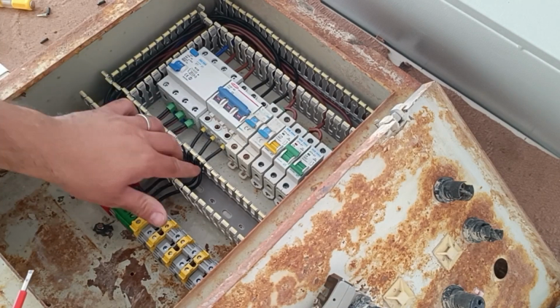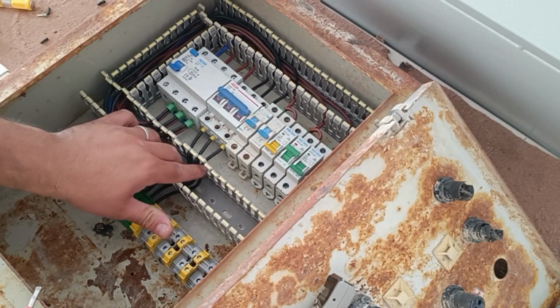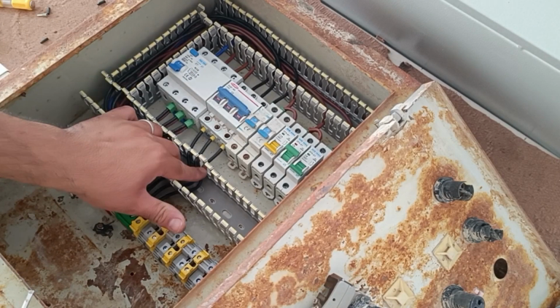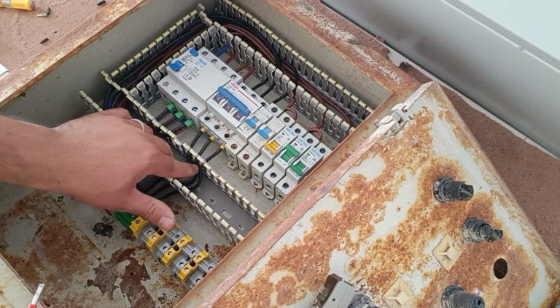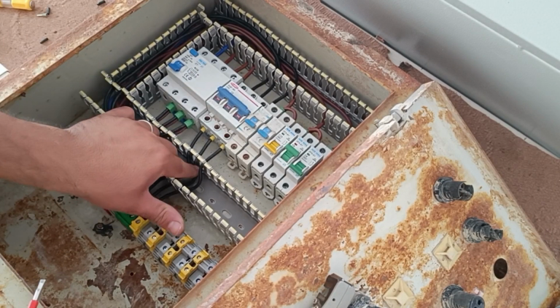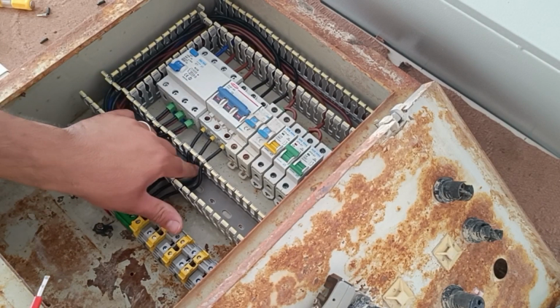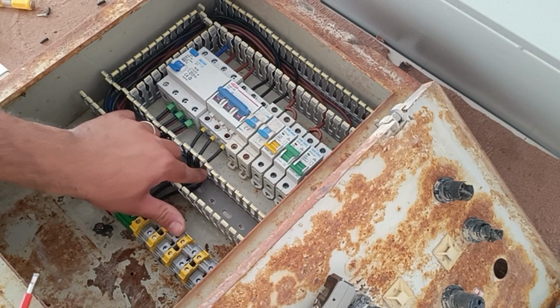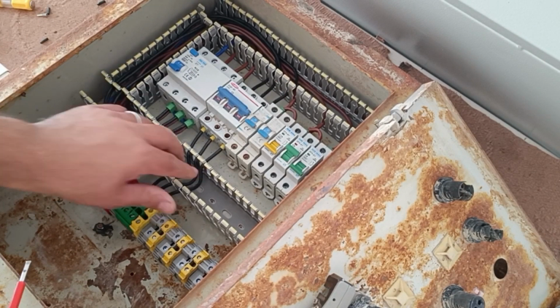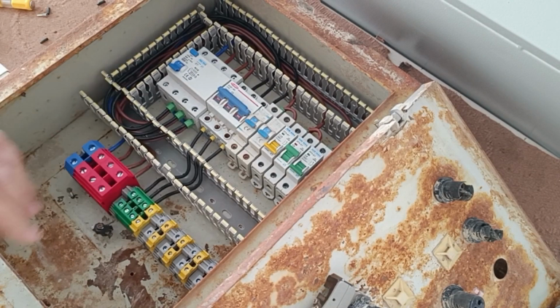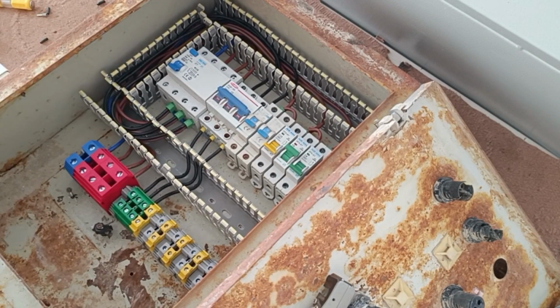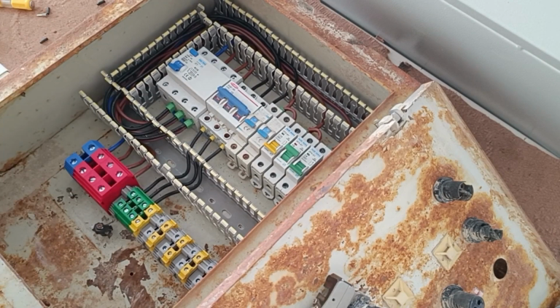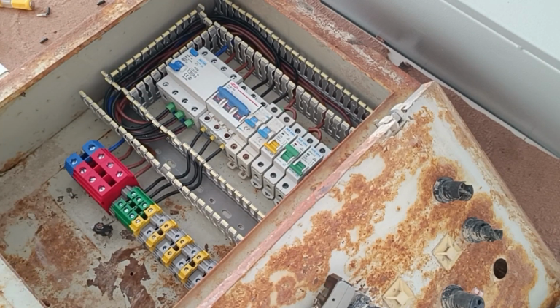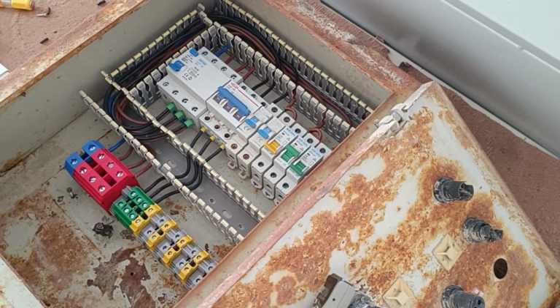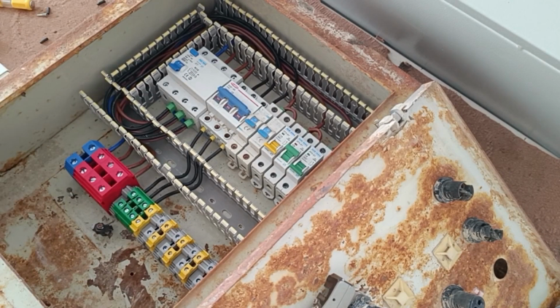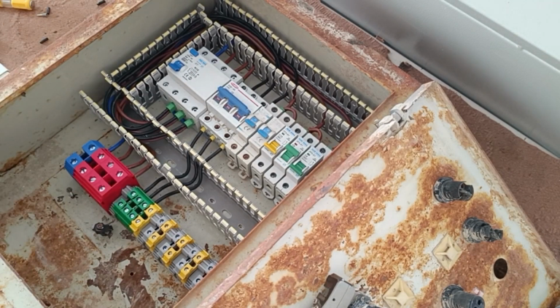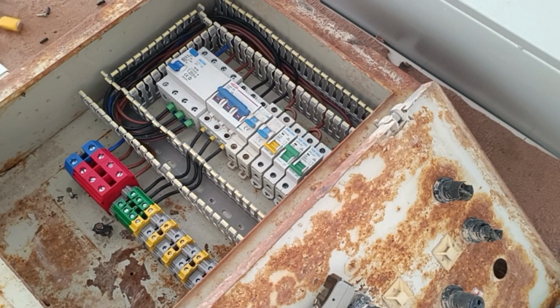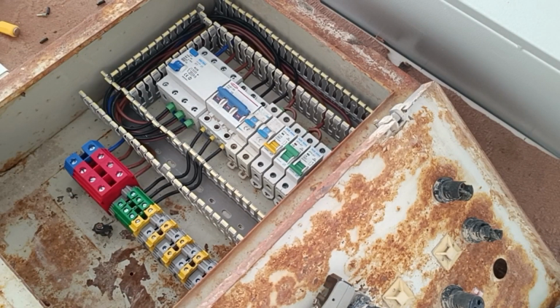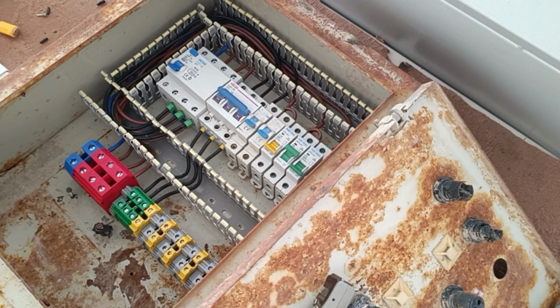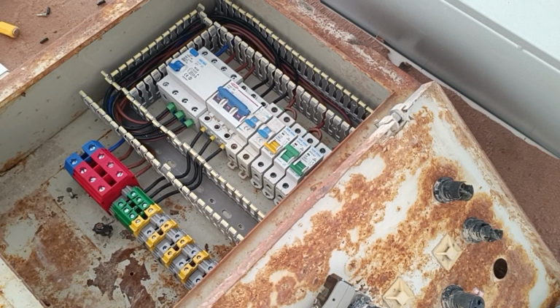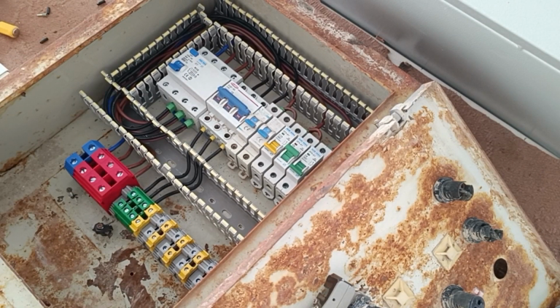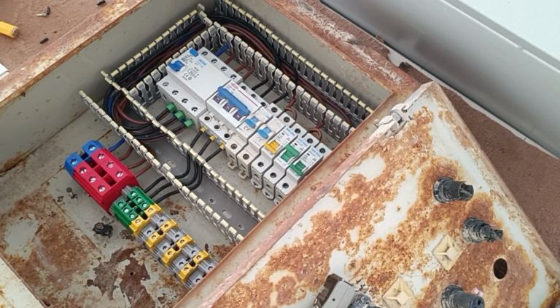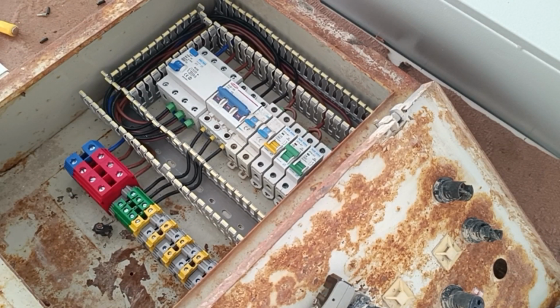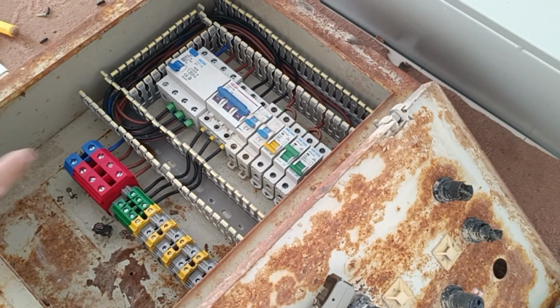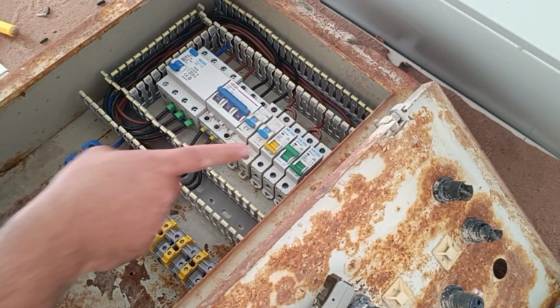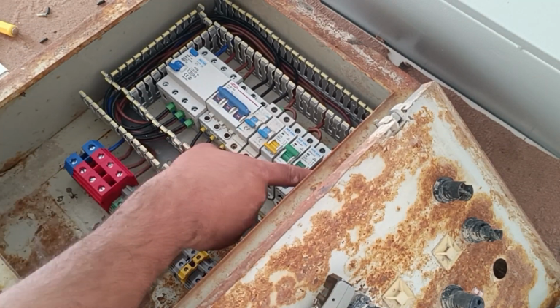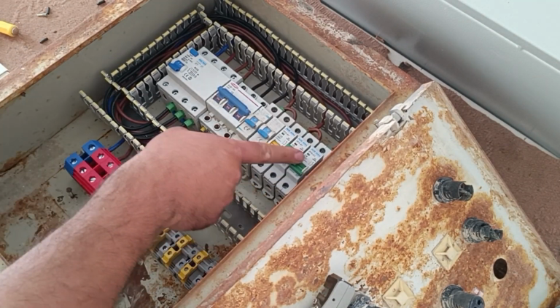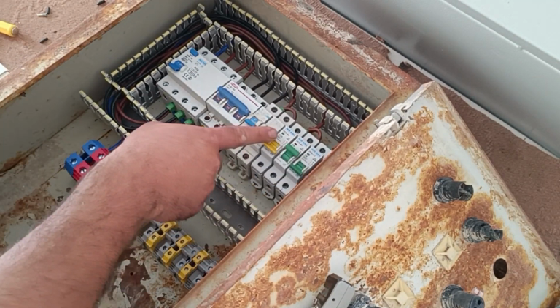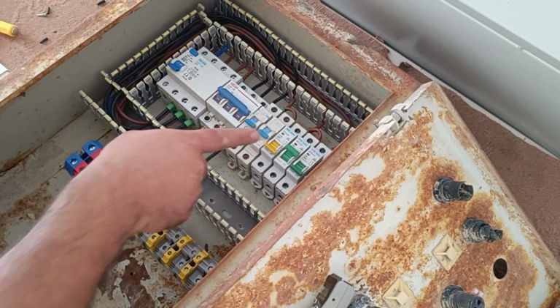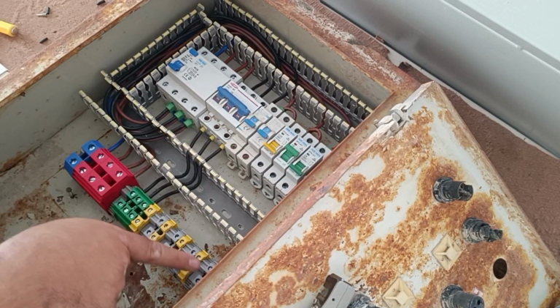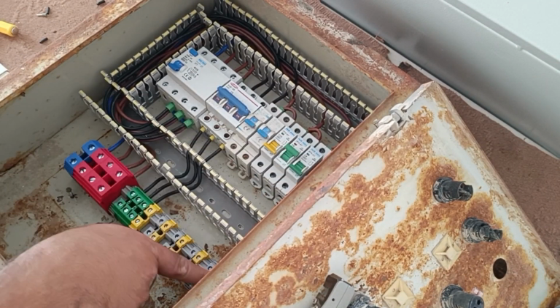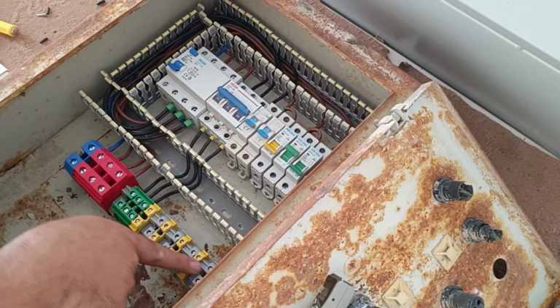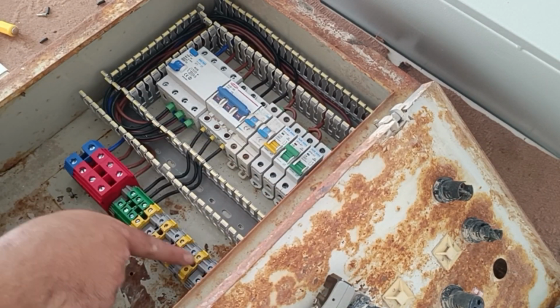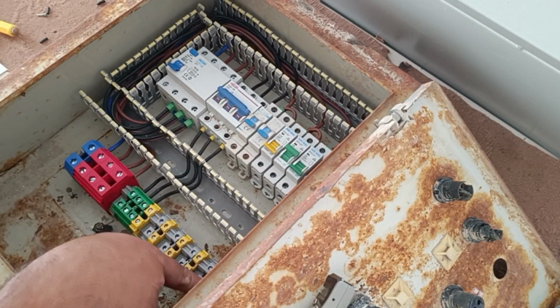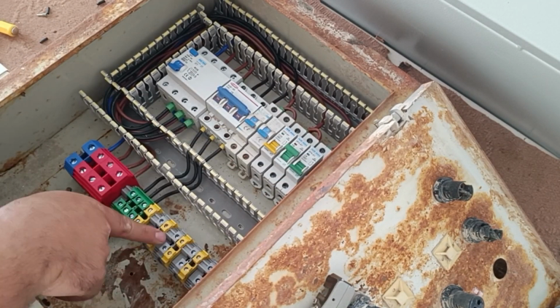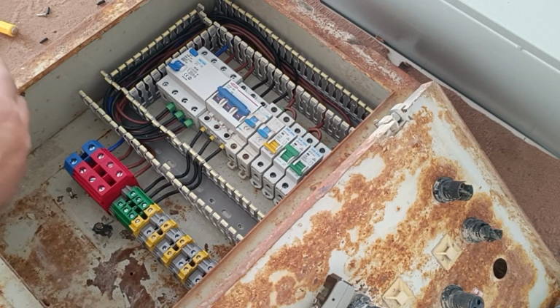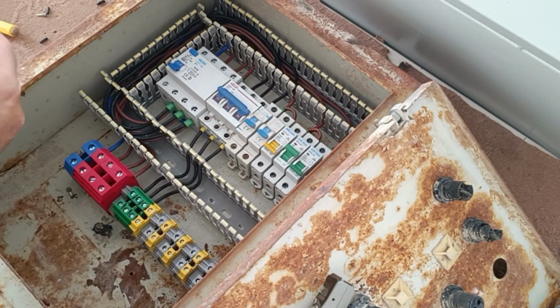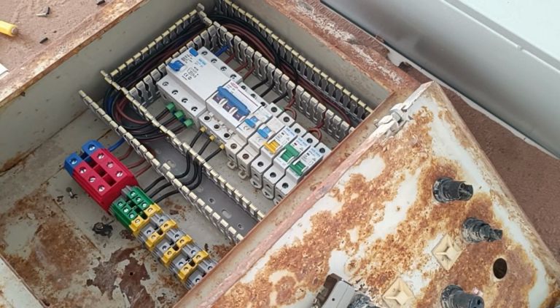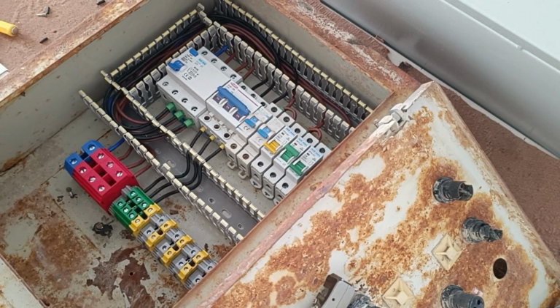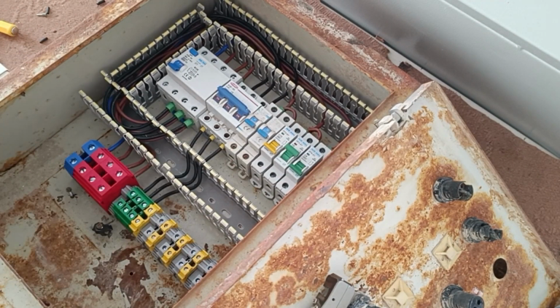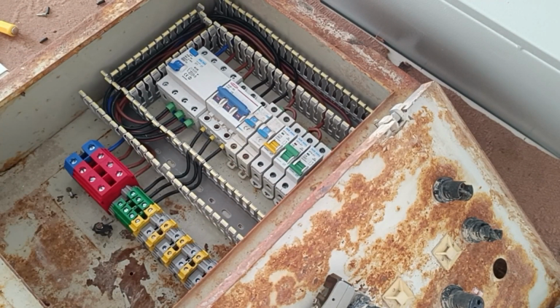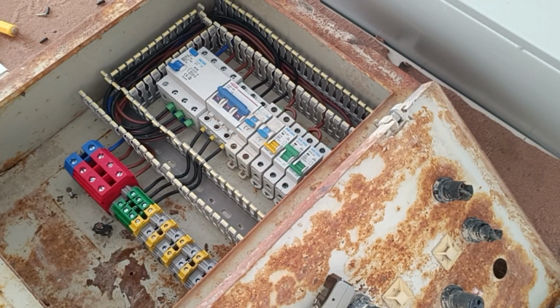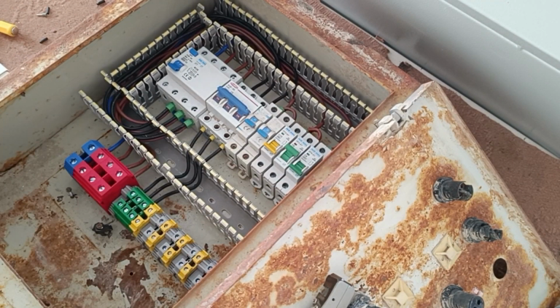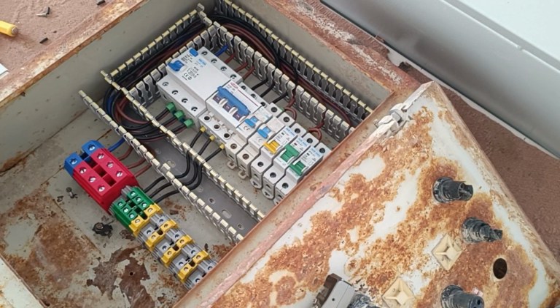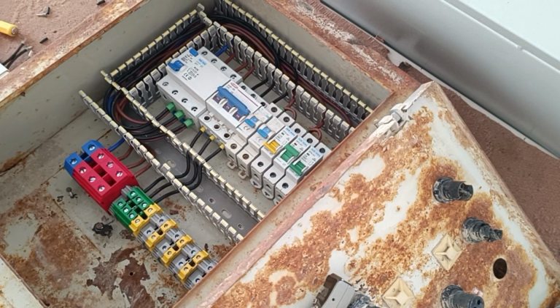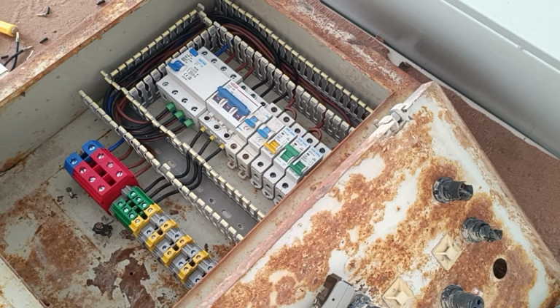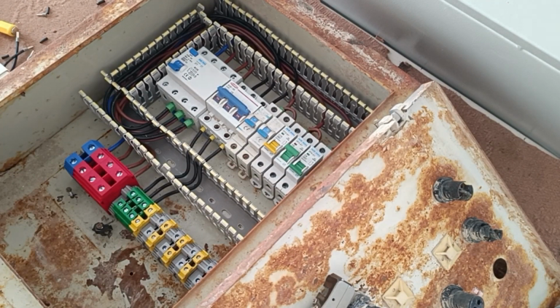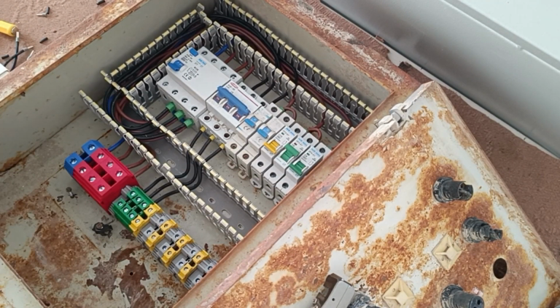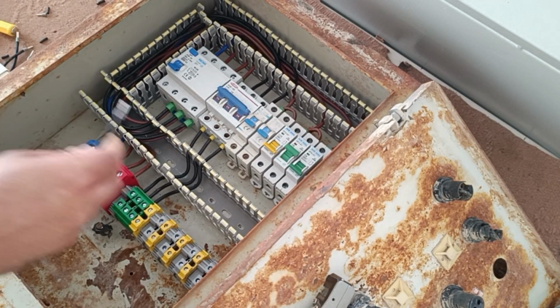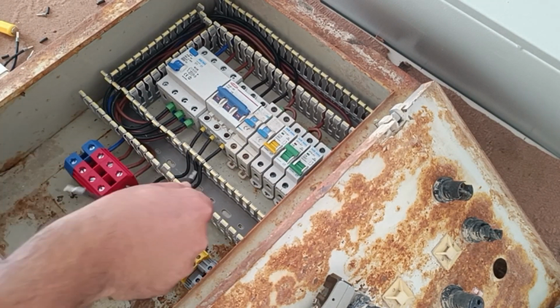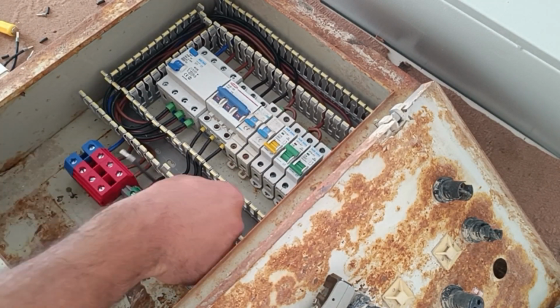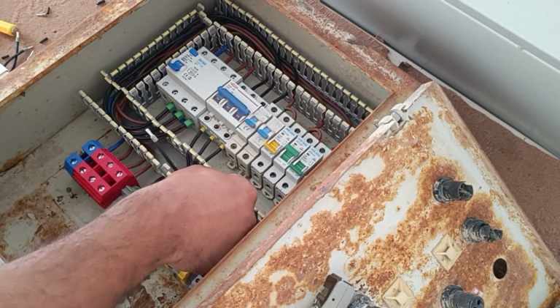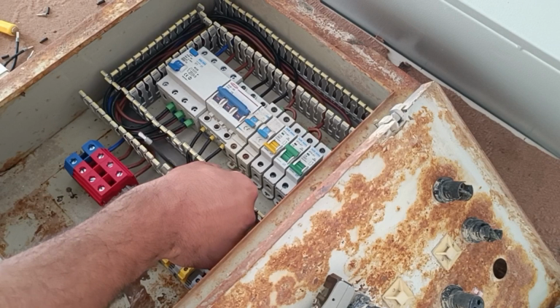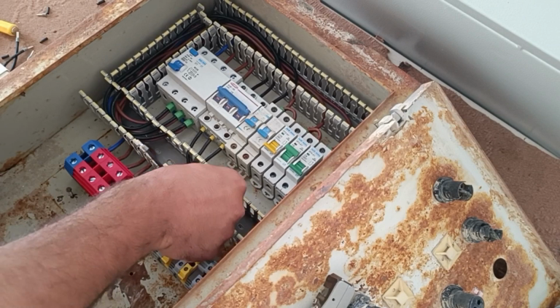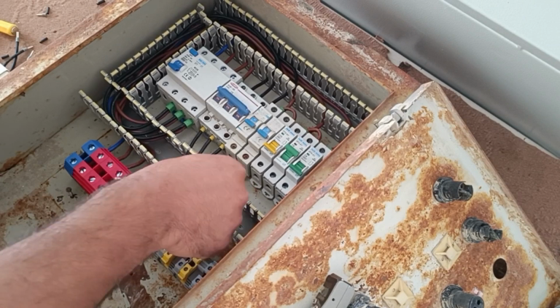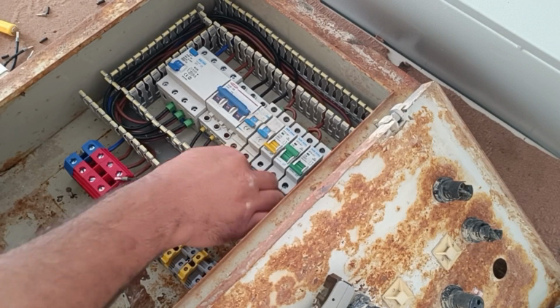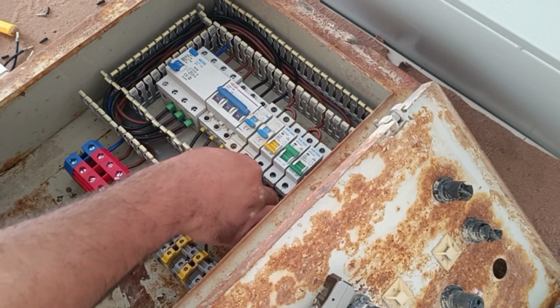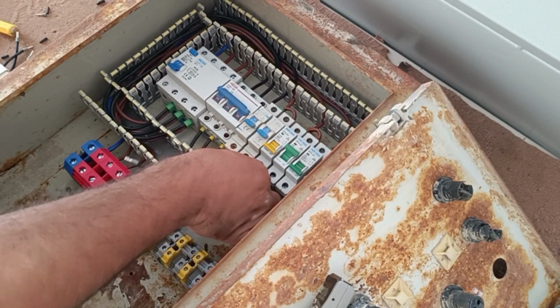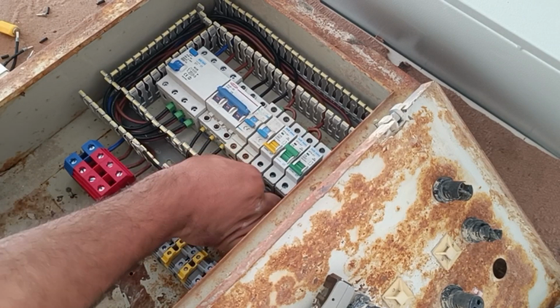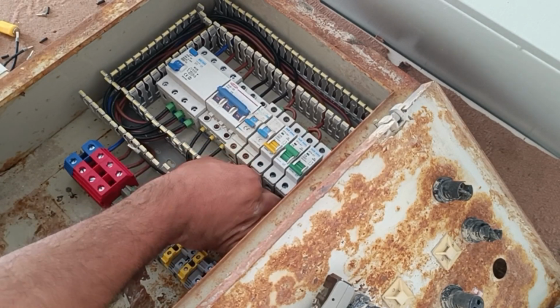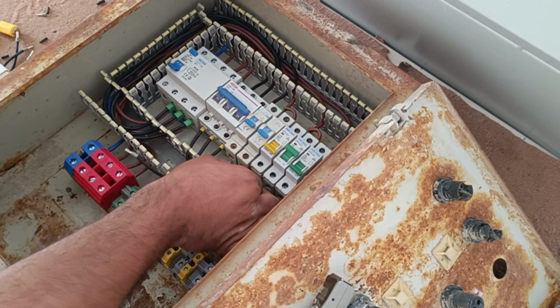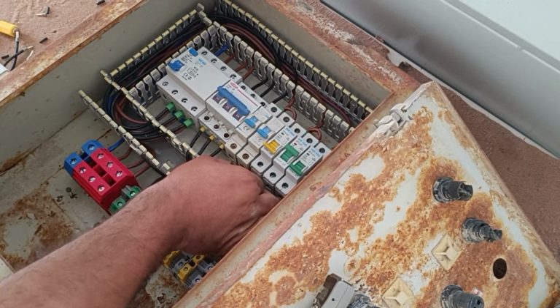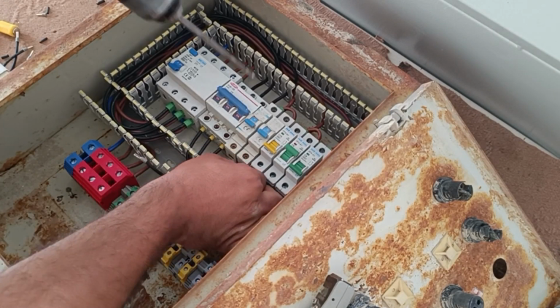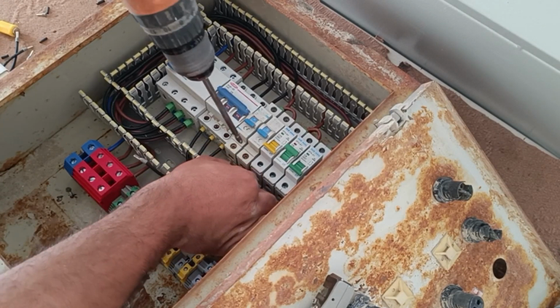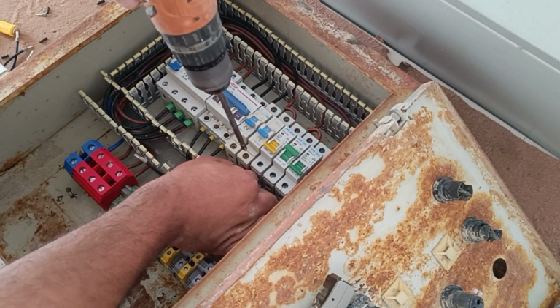Now we connect the phase wire from the output of the miniature switch to the single-phase output terminals.